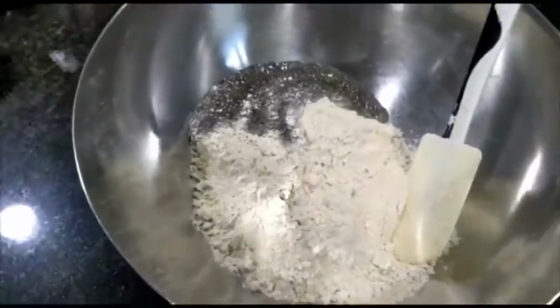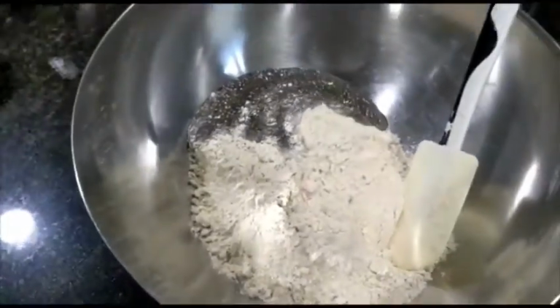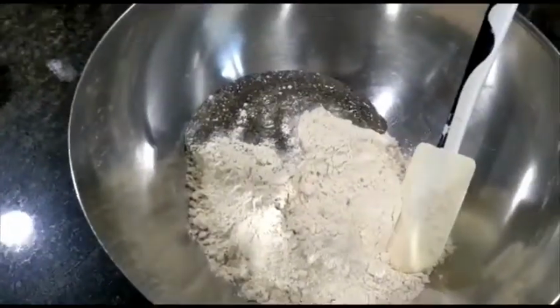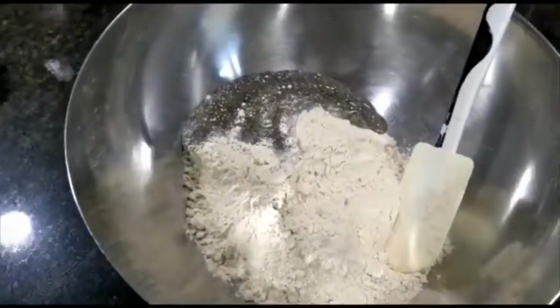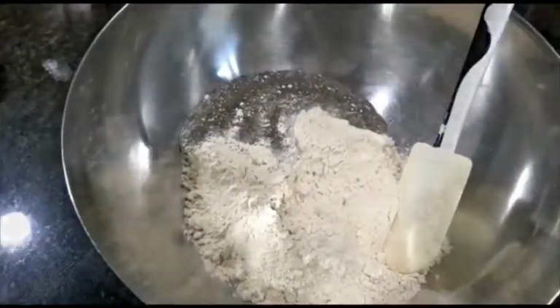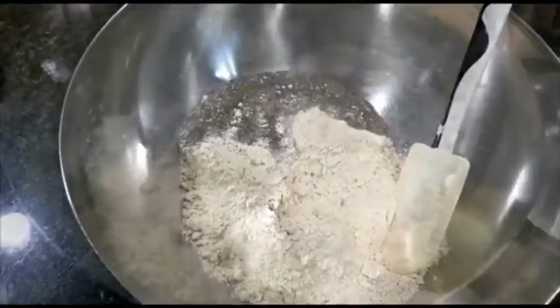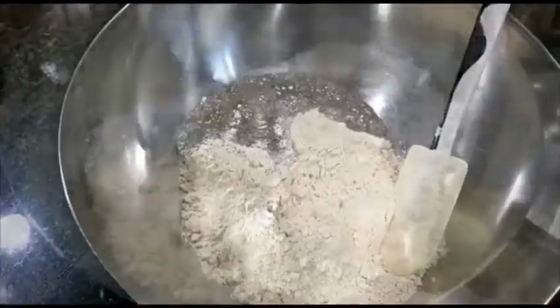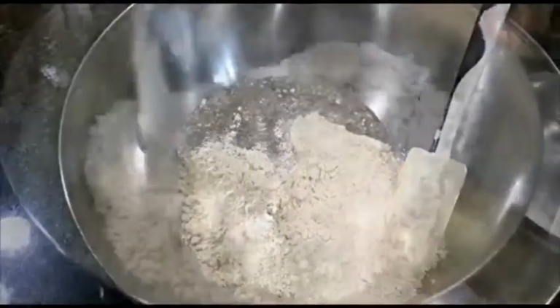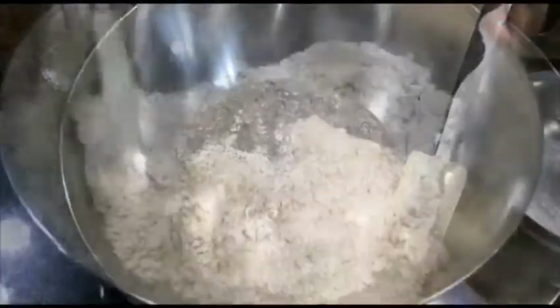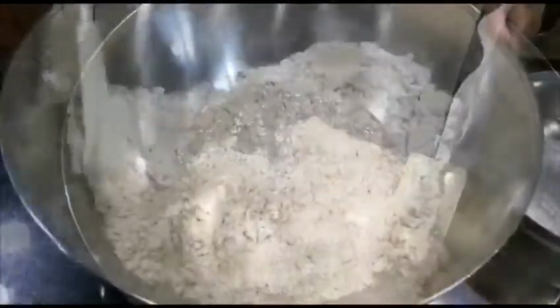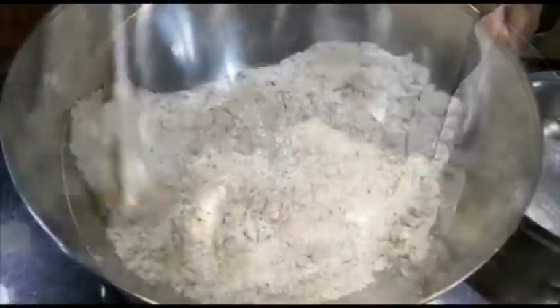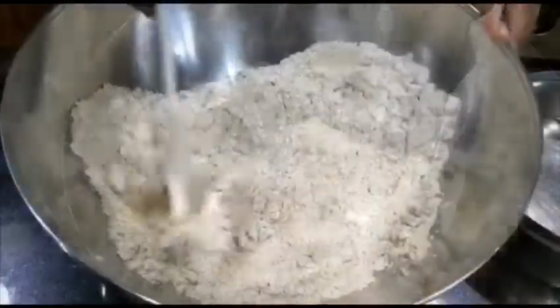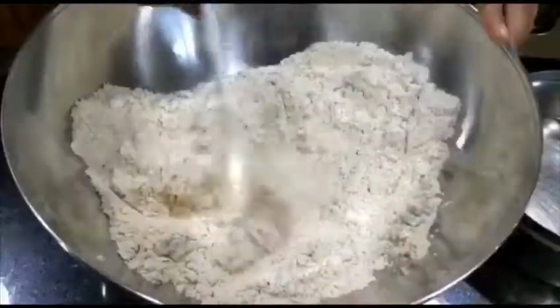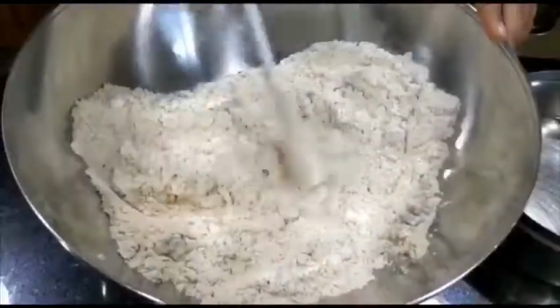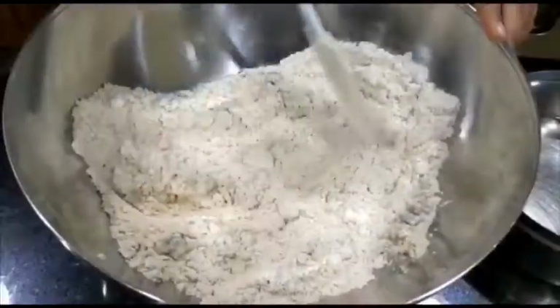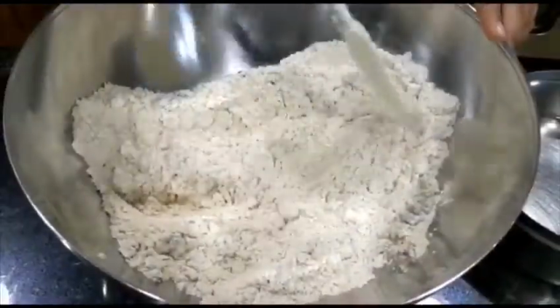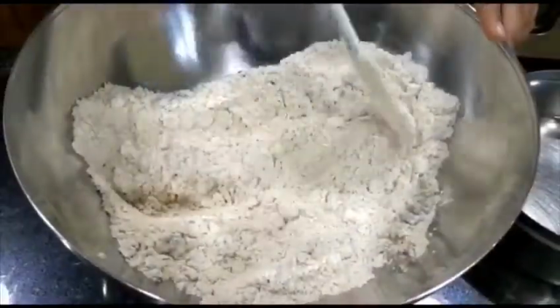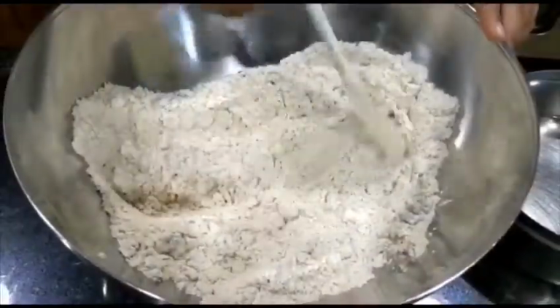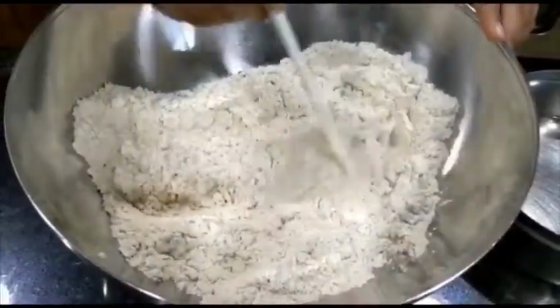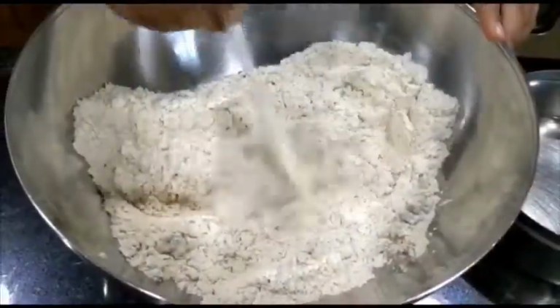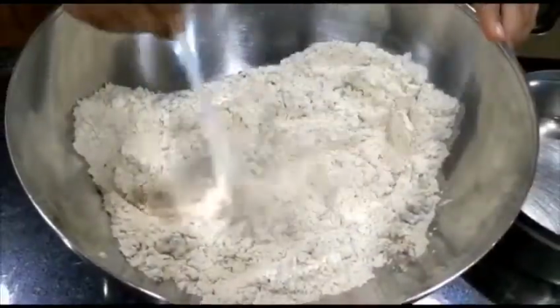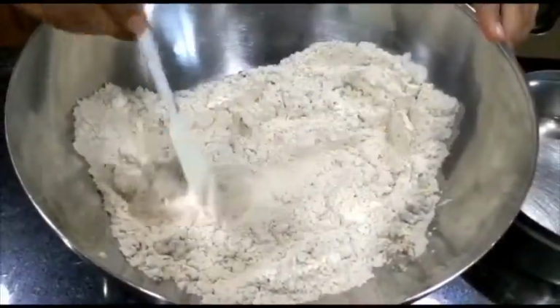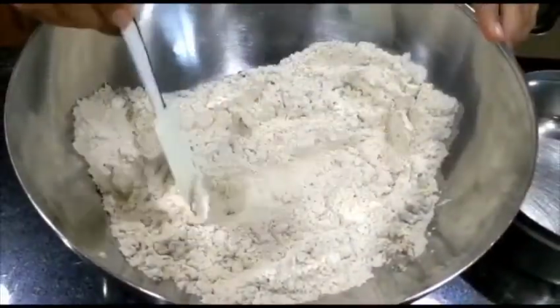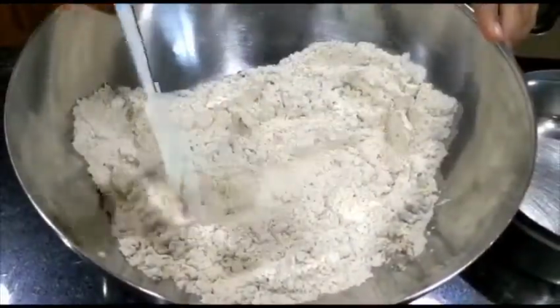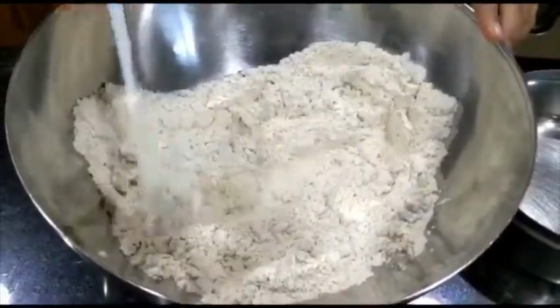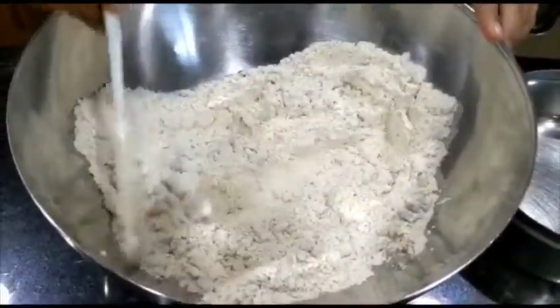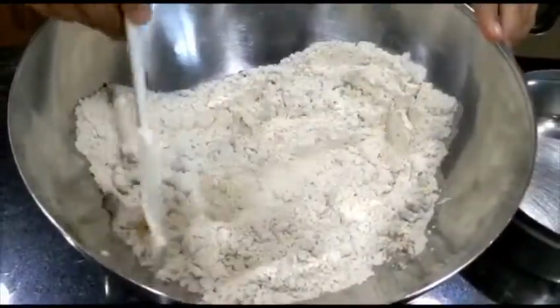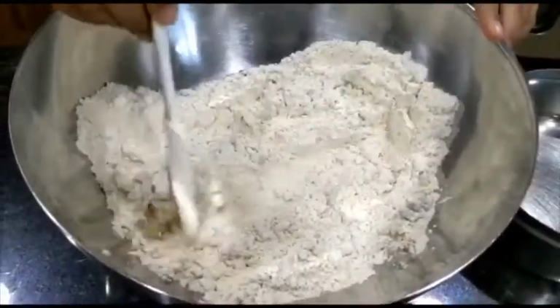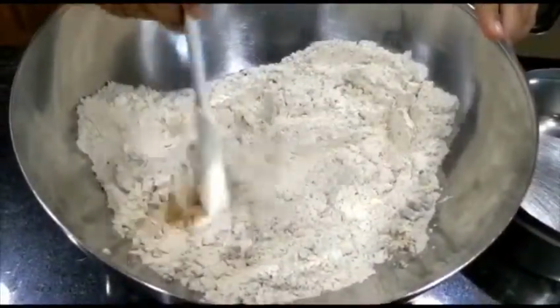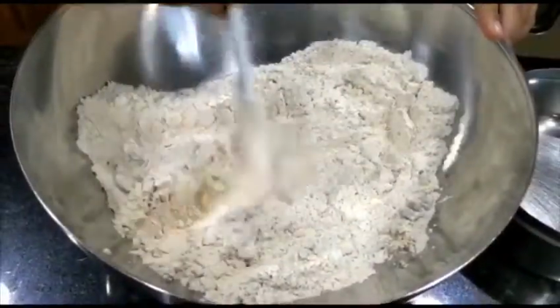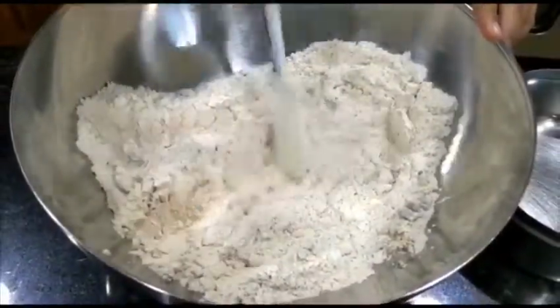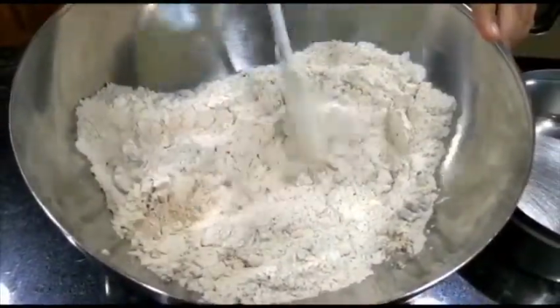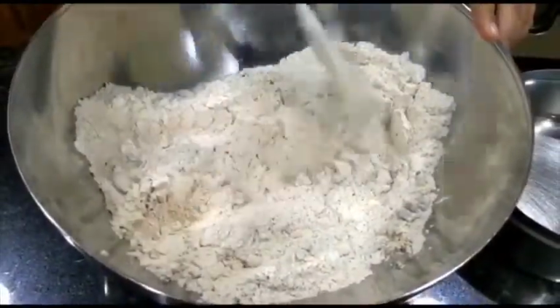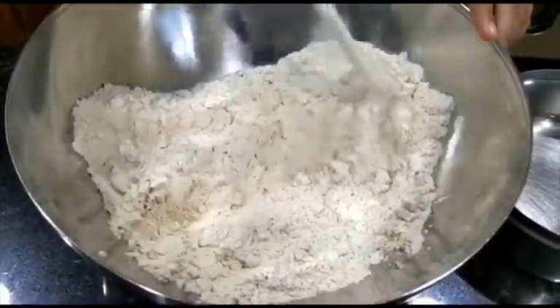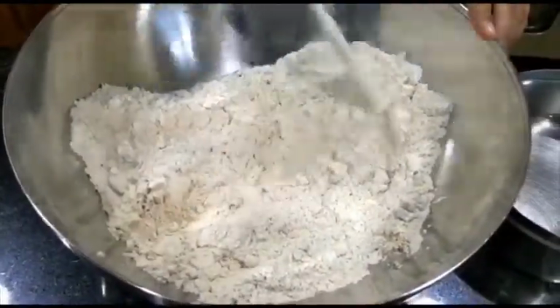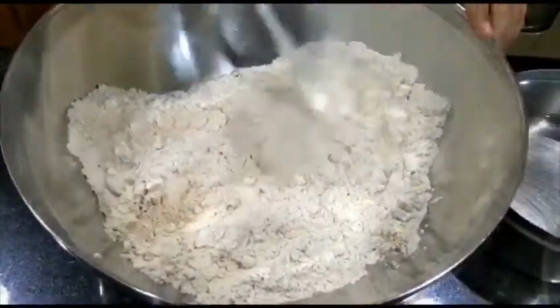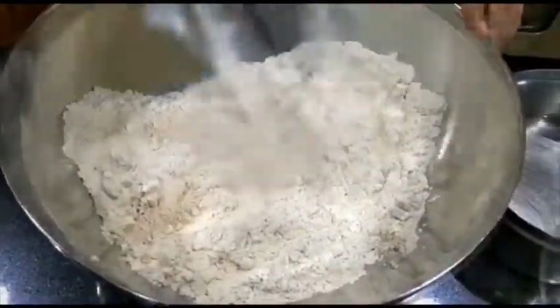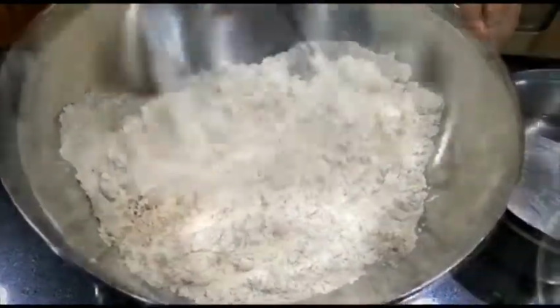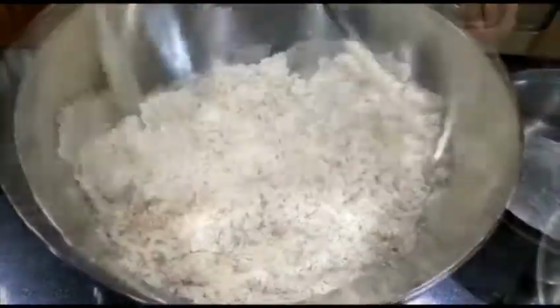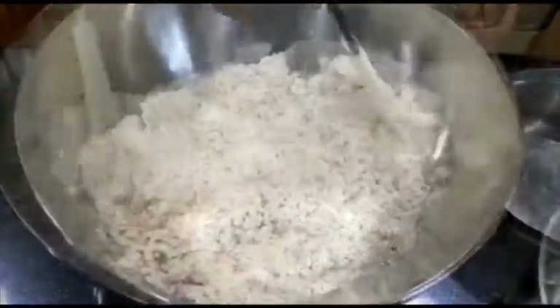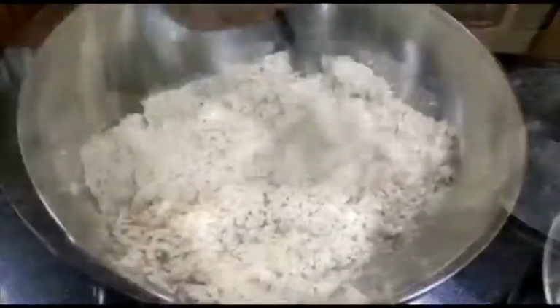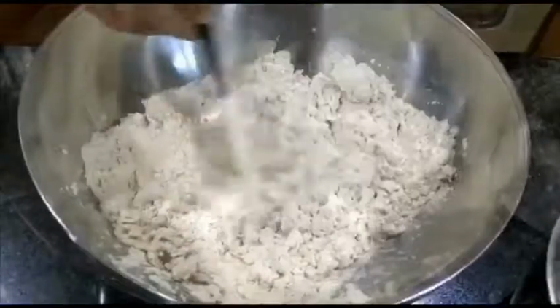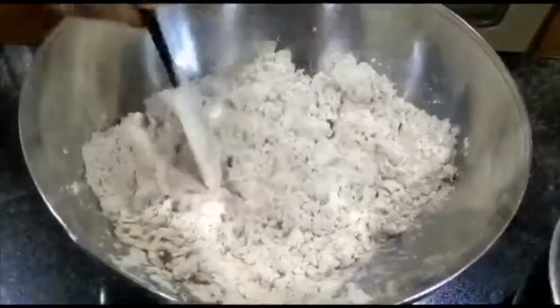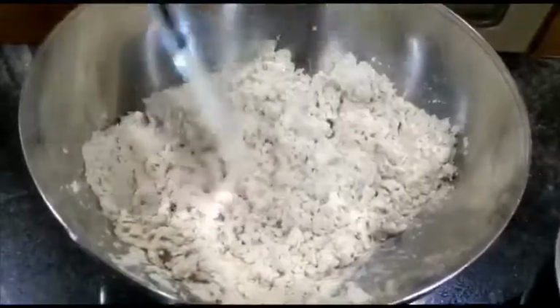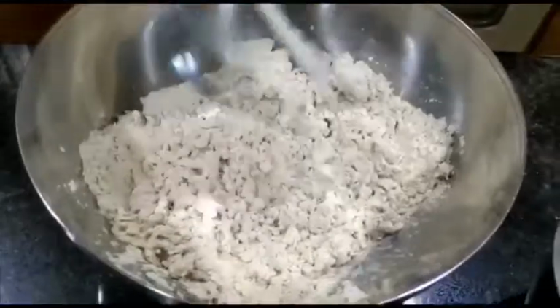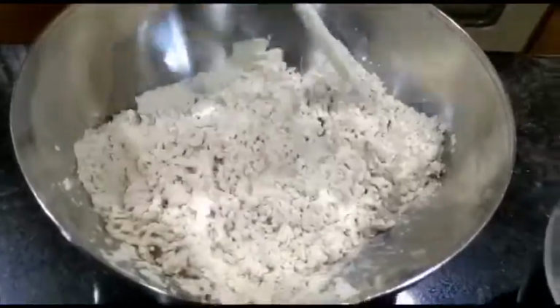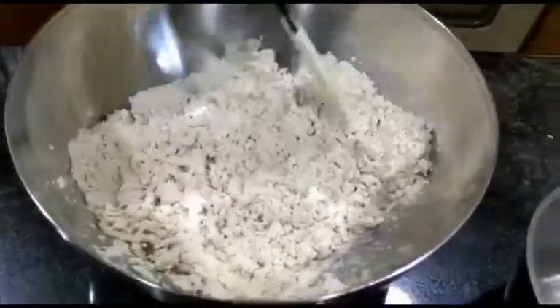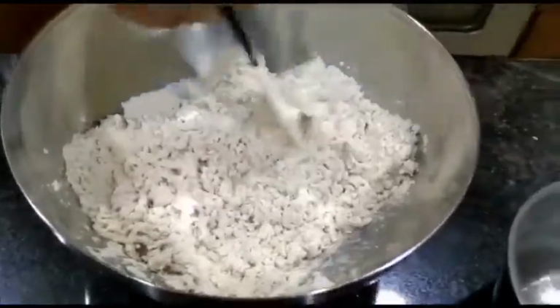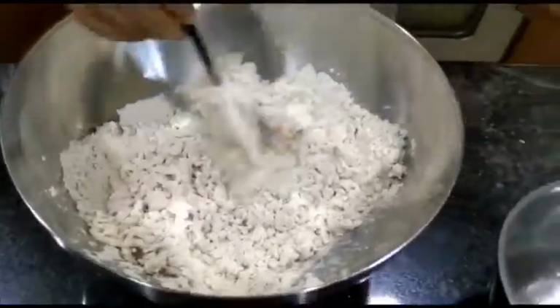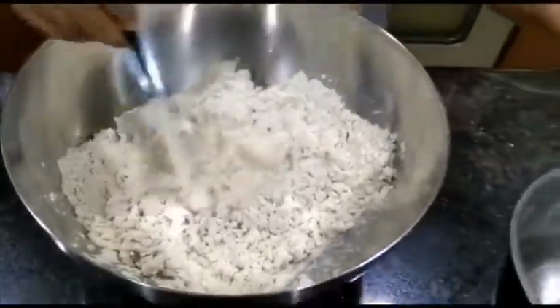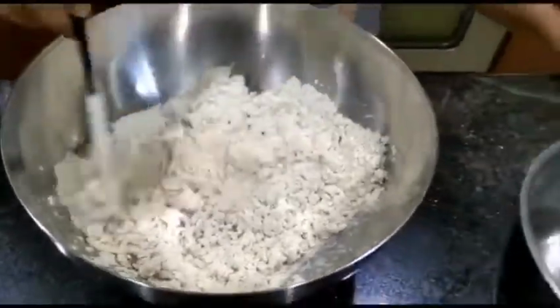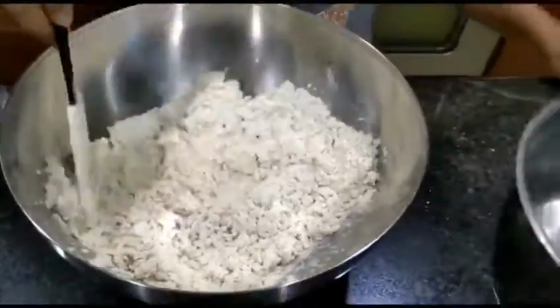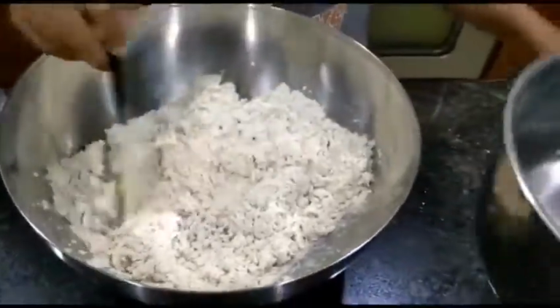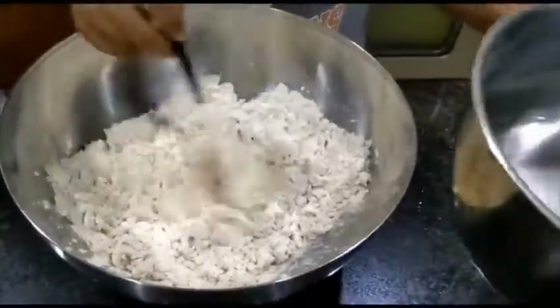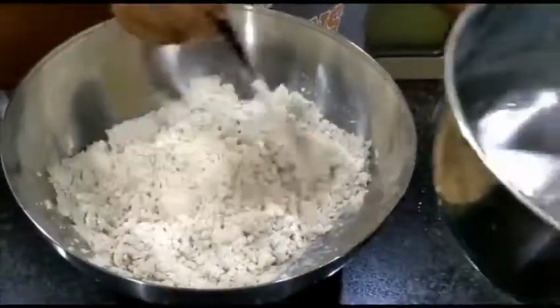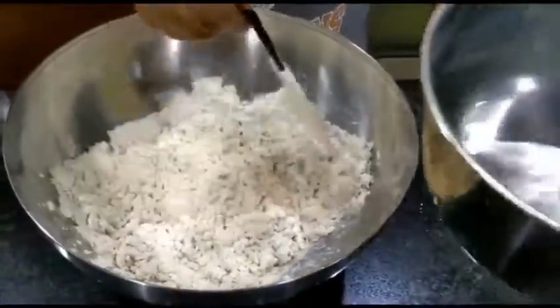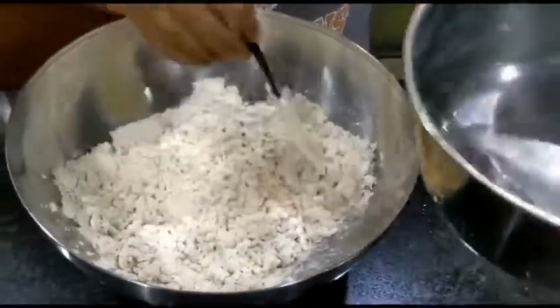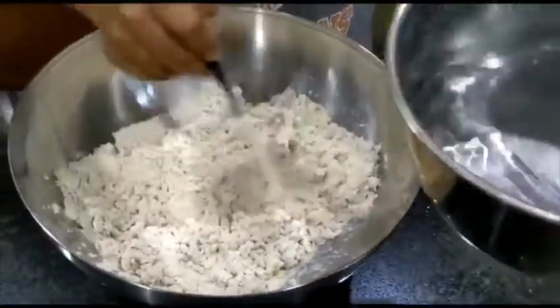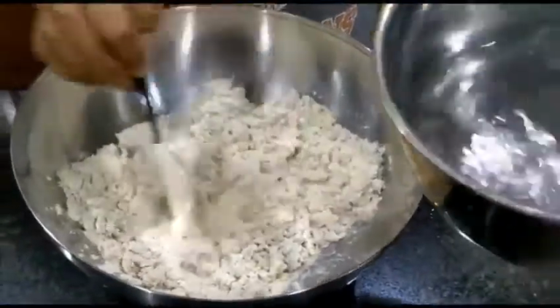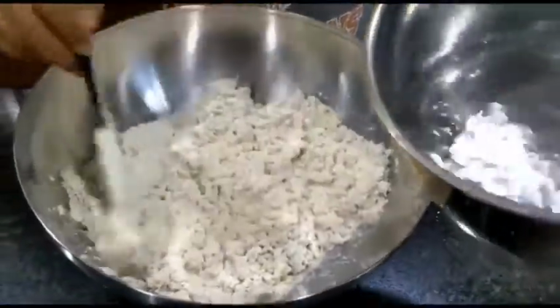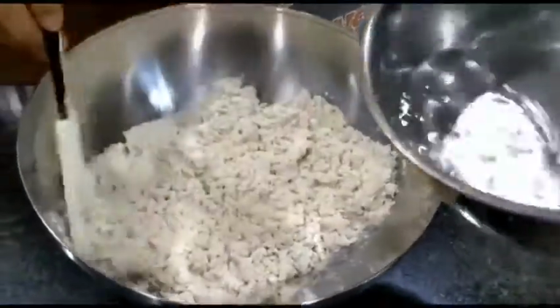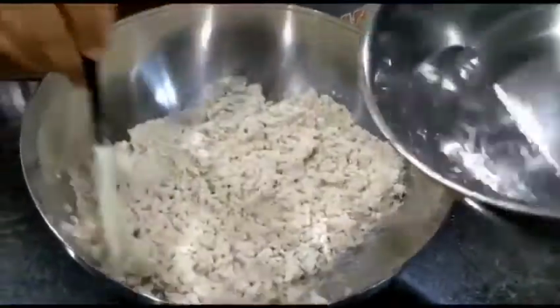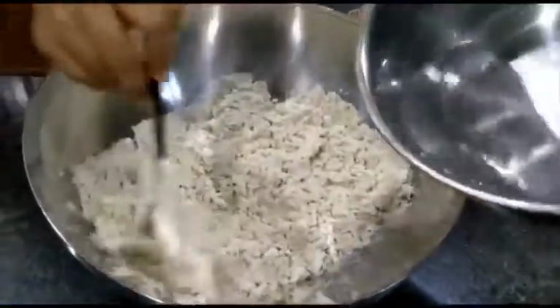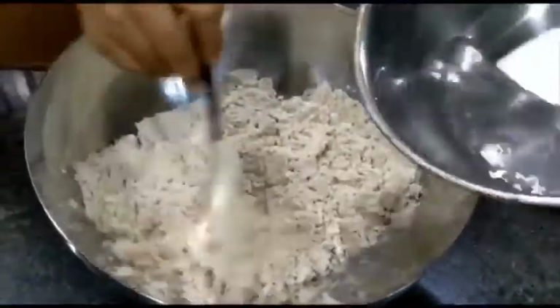We added half cup of chia seeds and we're mixing it. As required, add a little hot water and mix it.